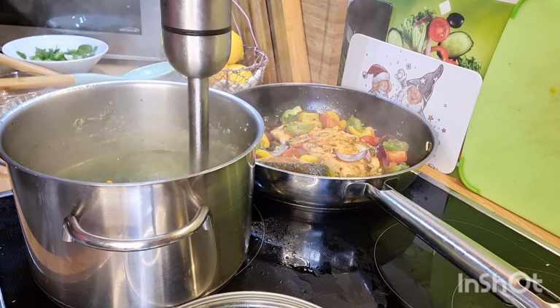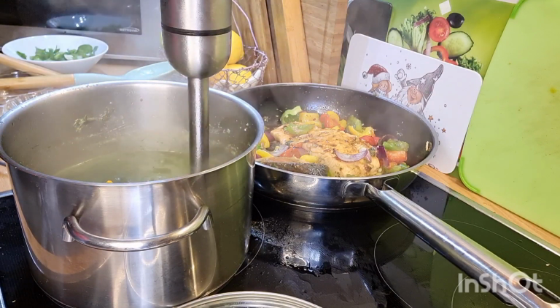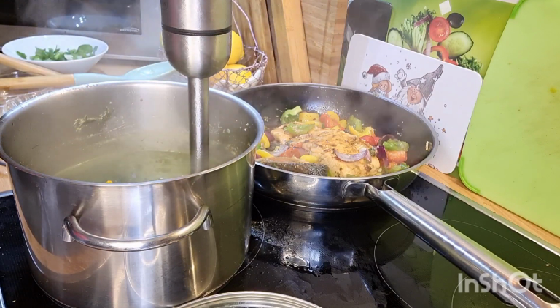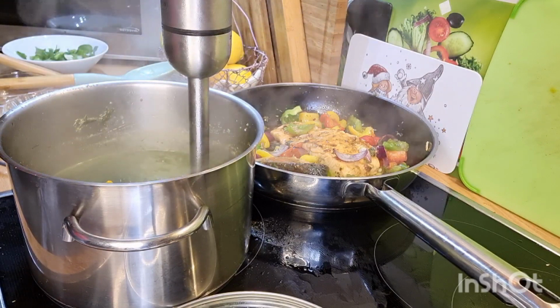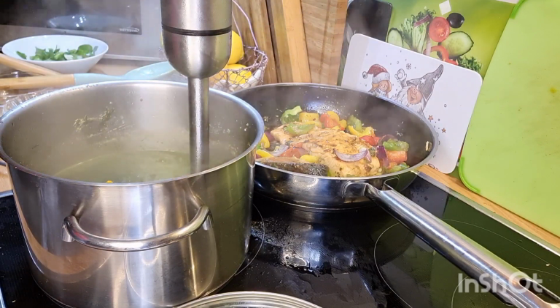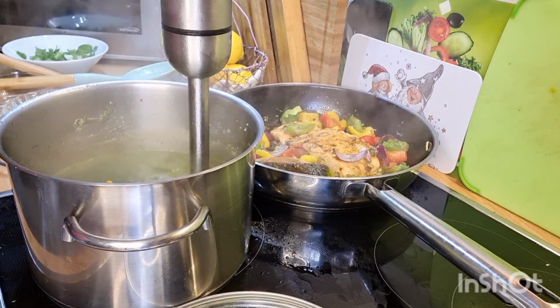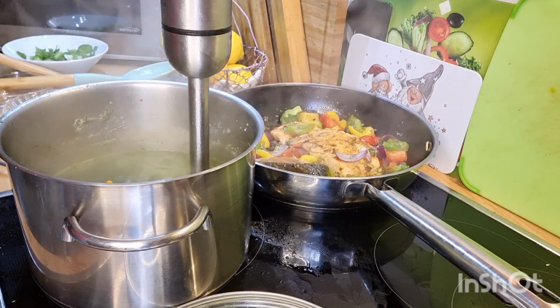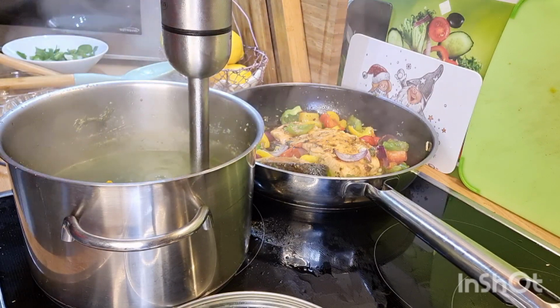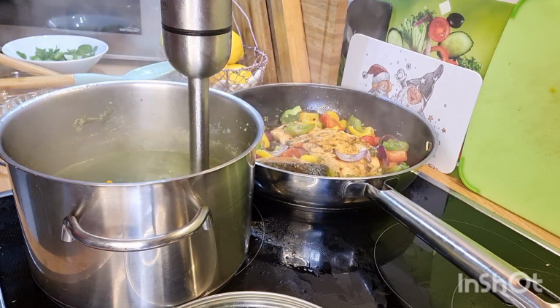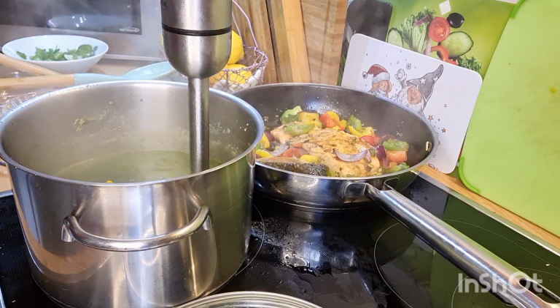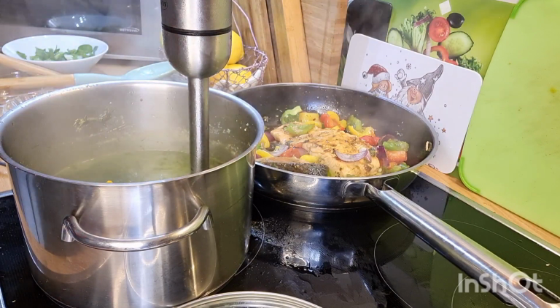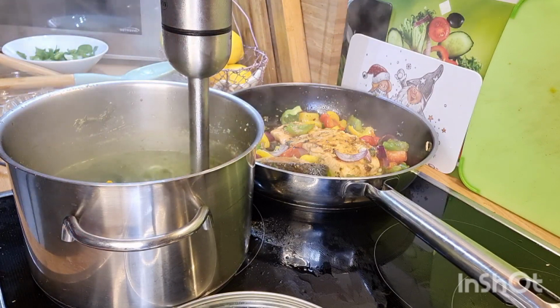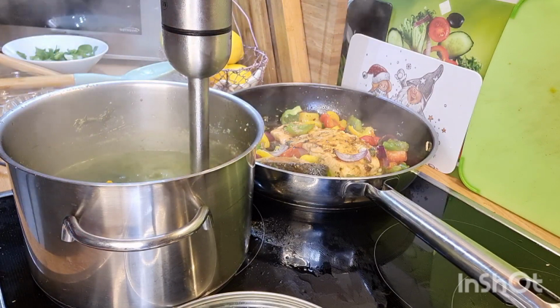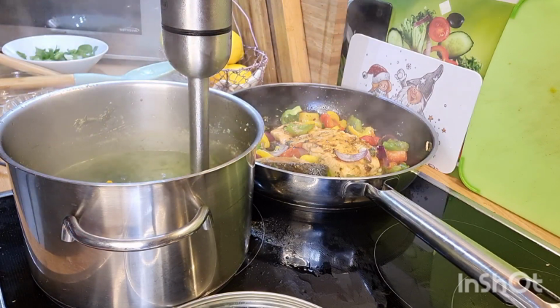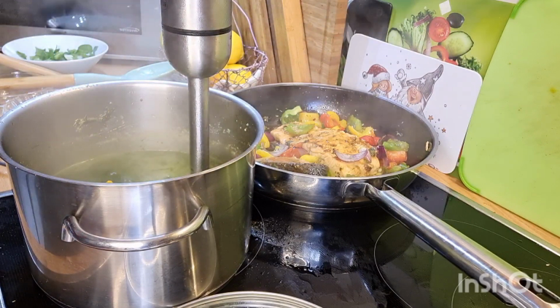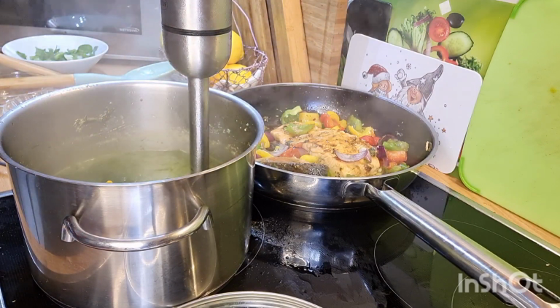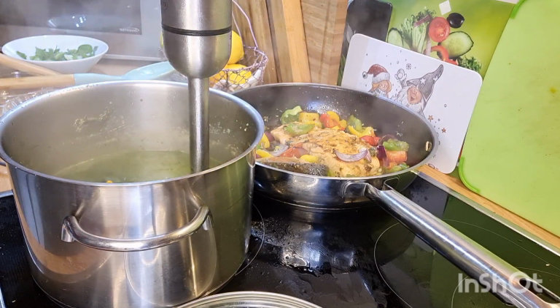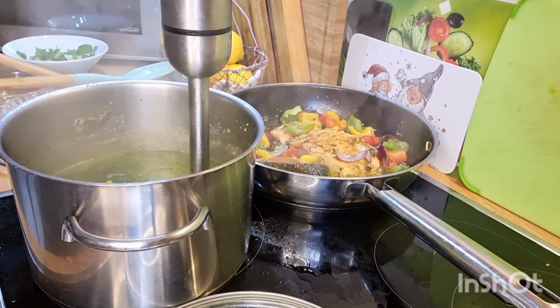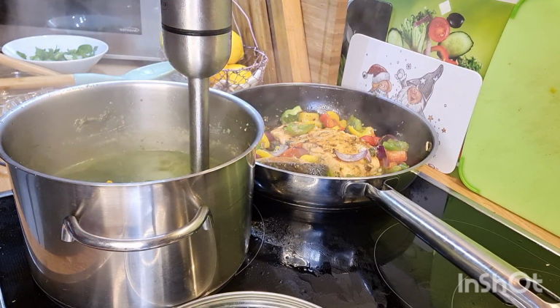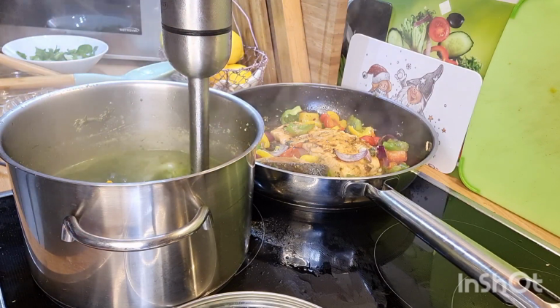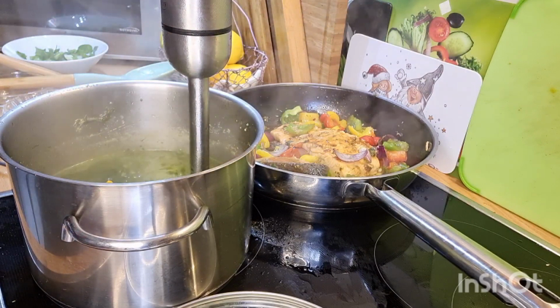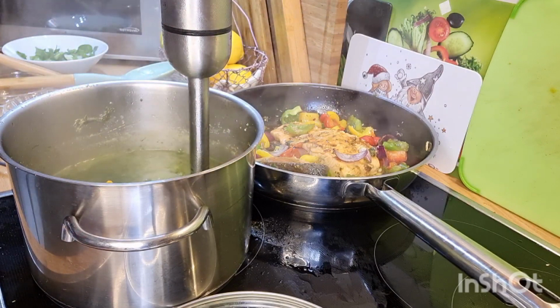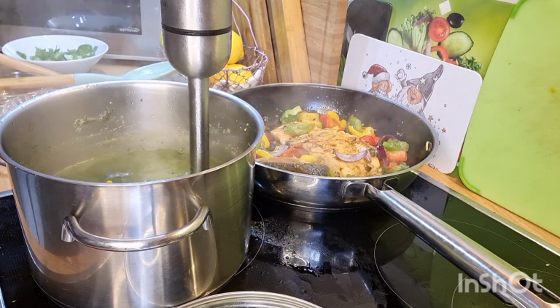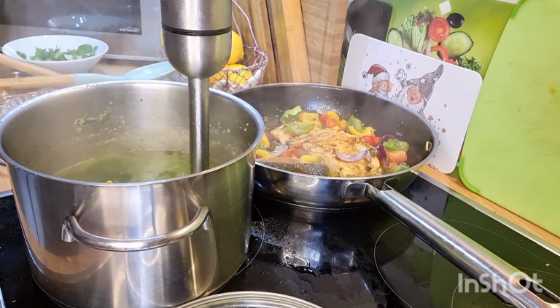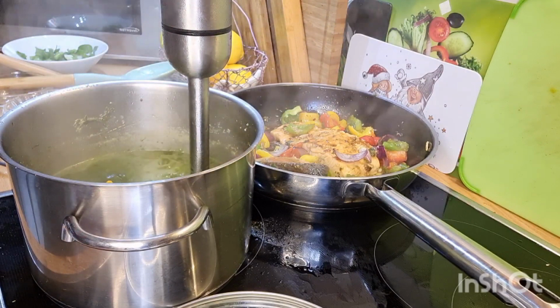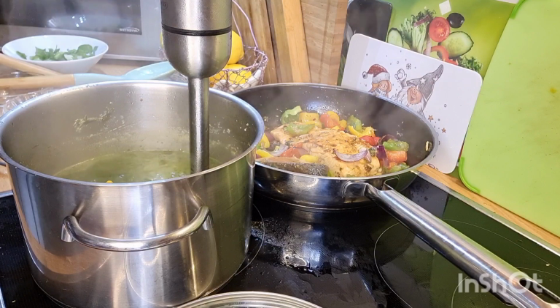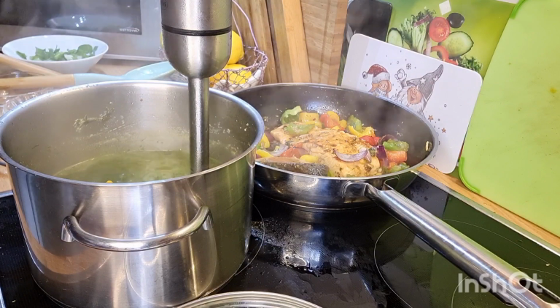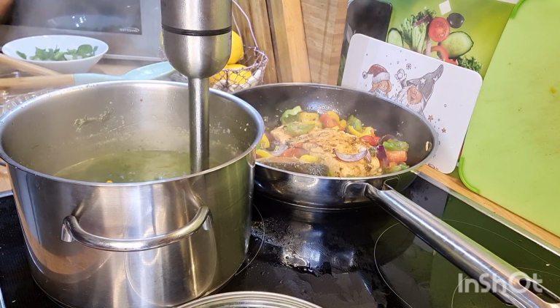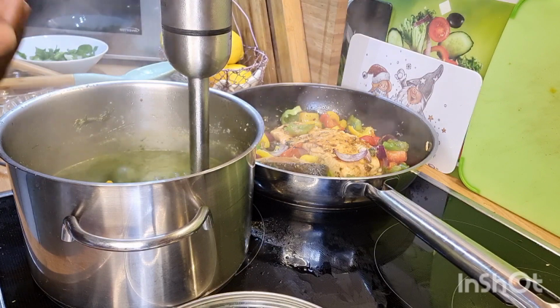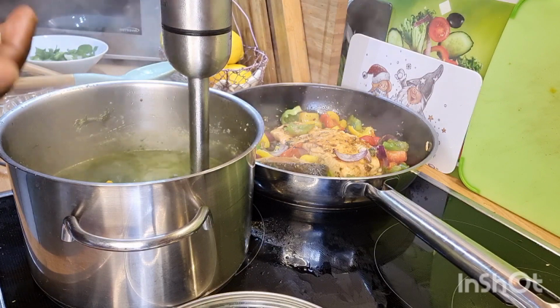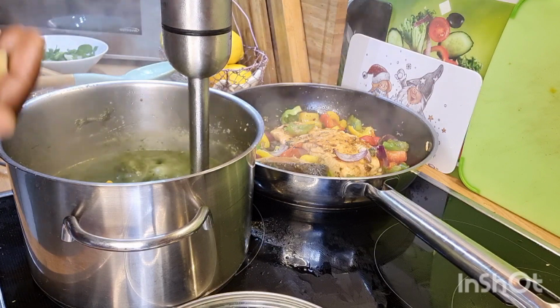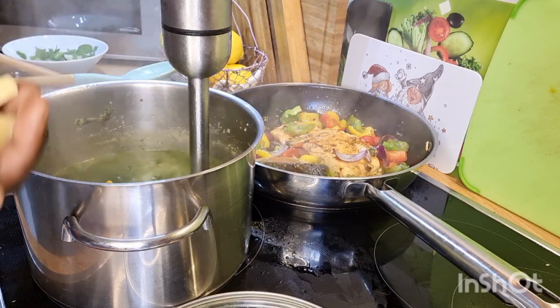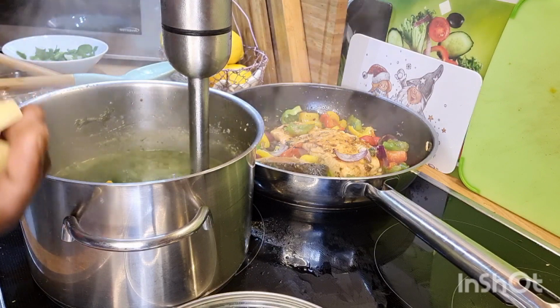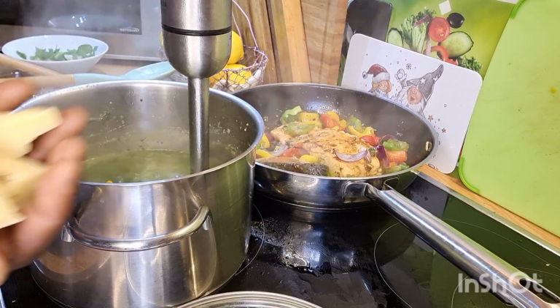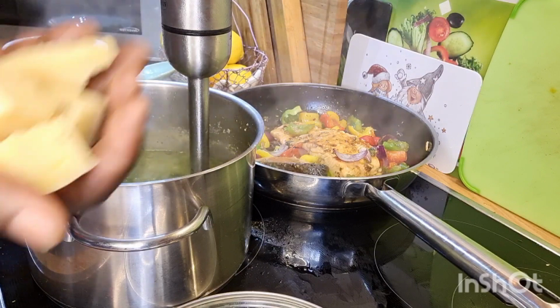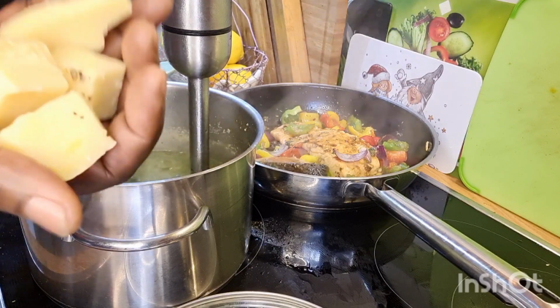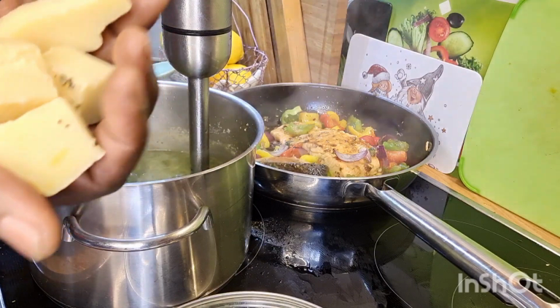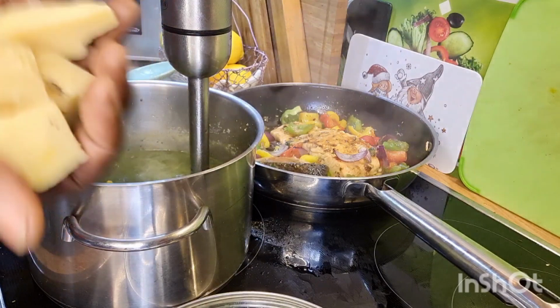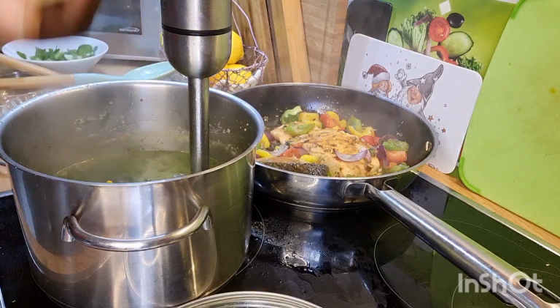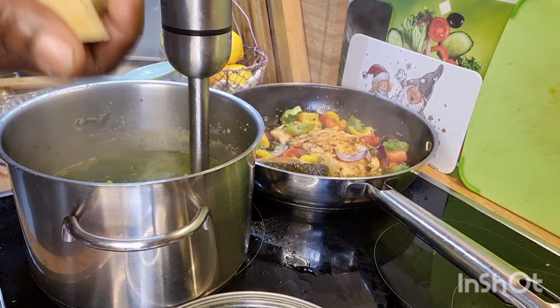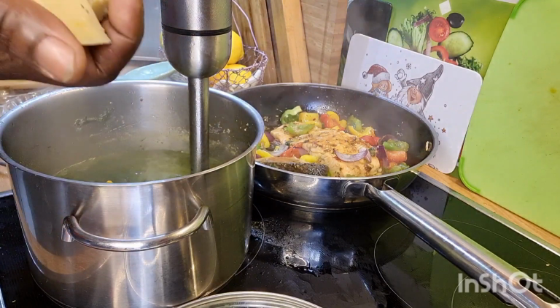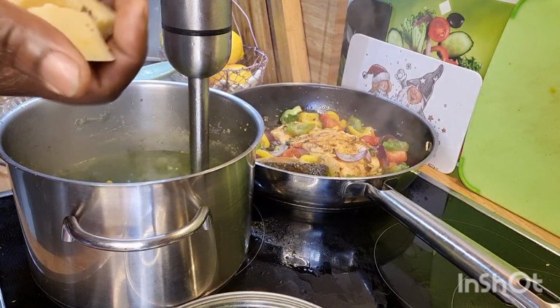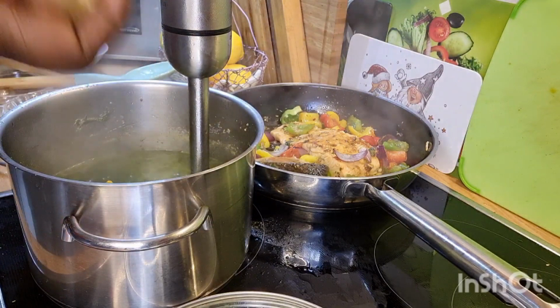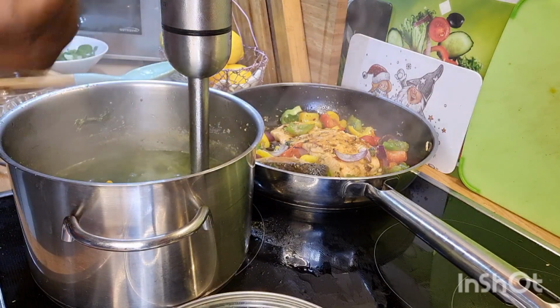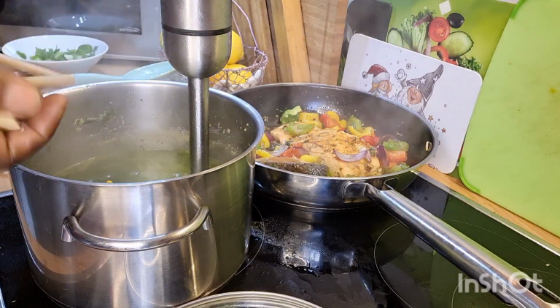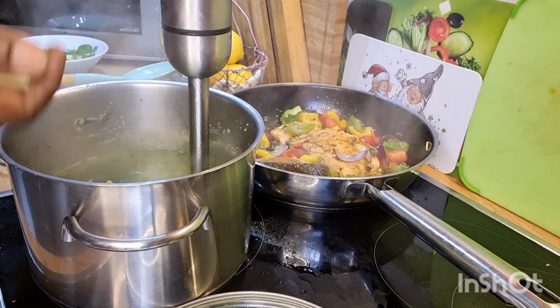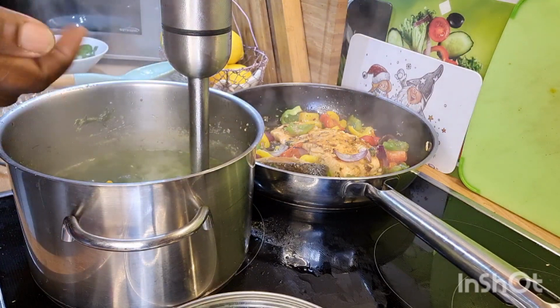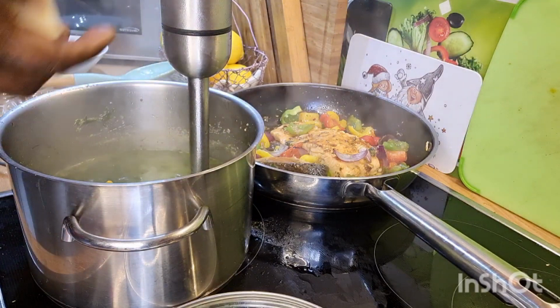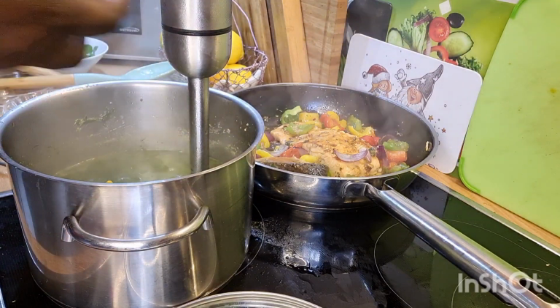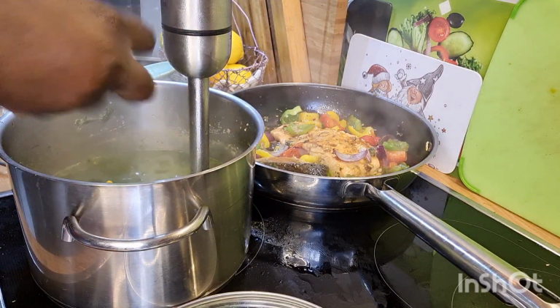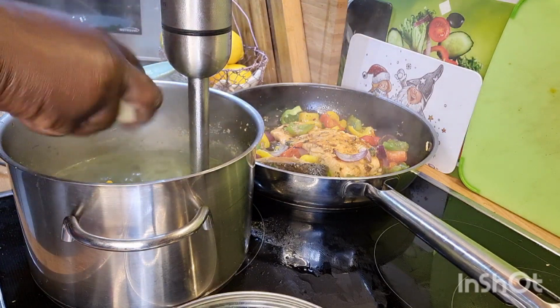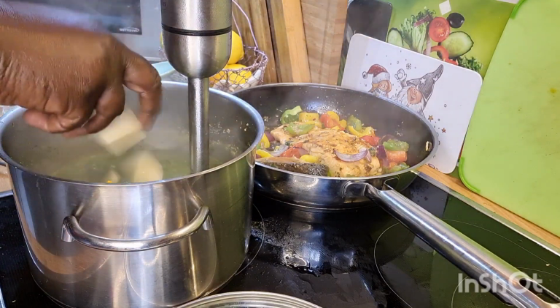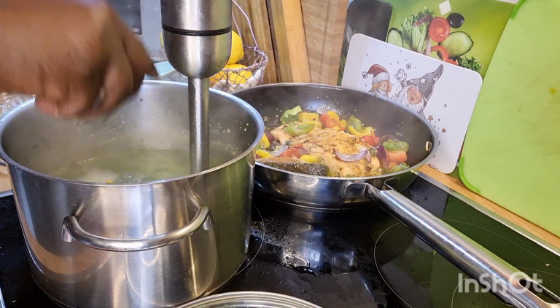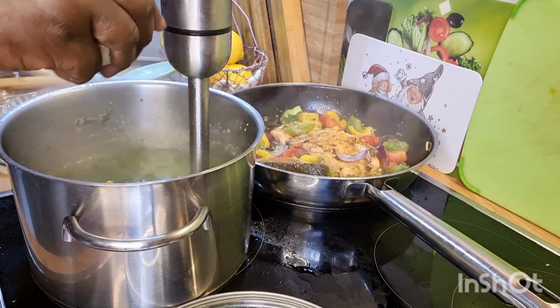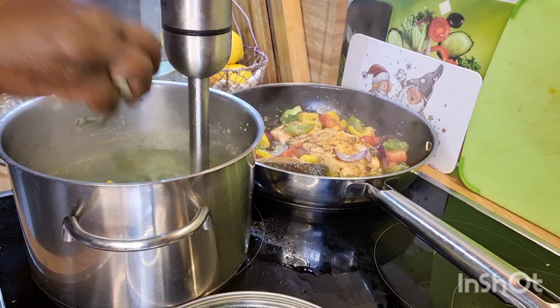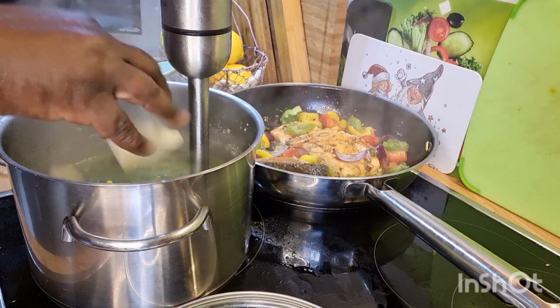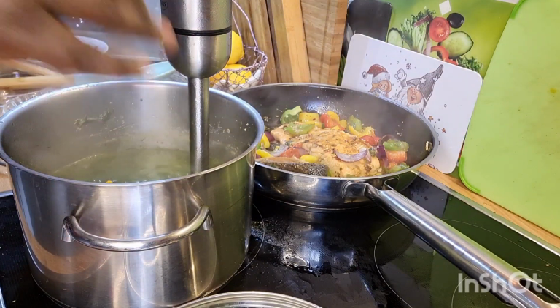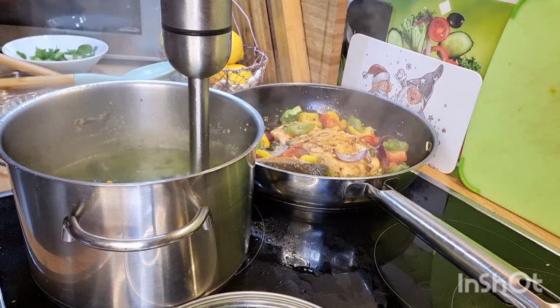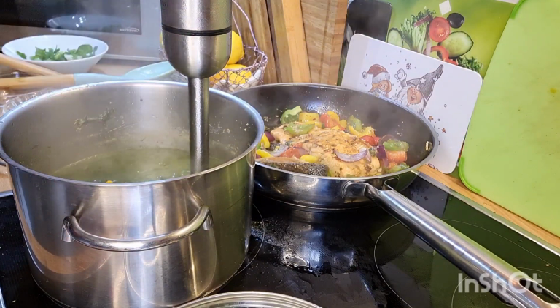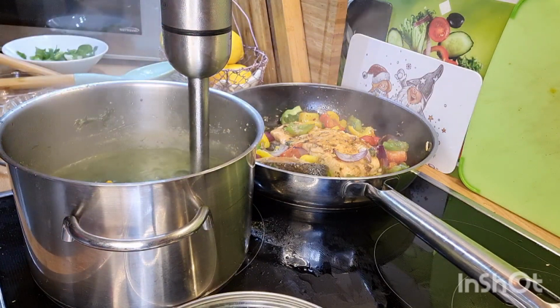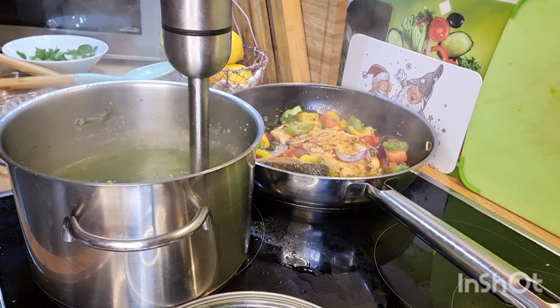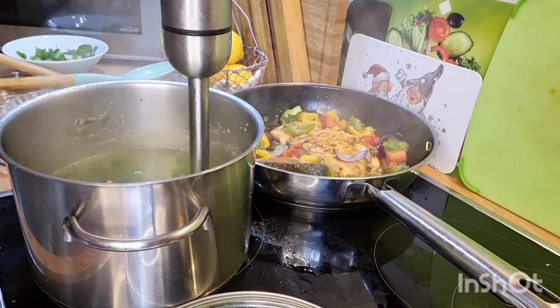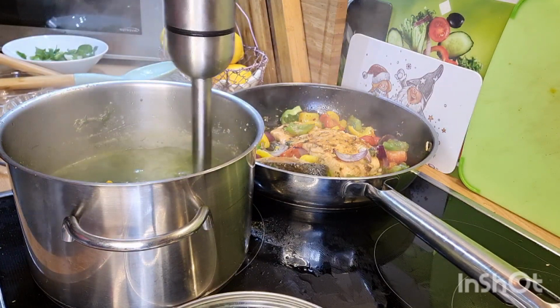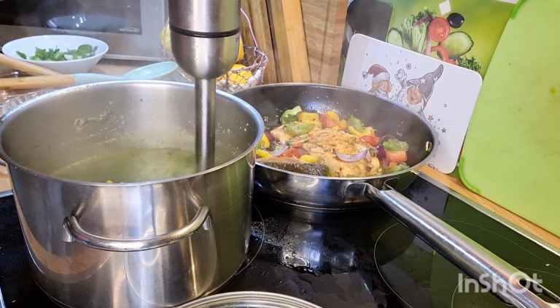Now what I will do is add some cheese into my callaloo. I love to put cheese in the callaloo.